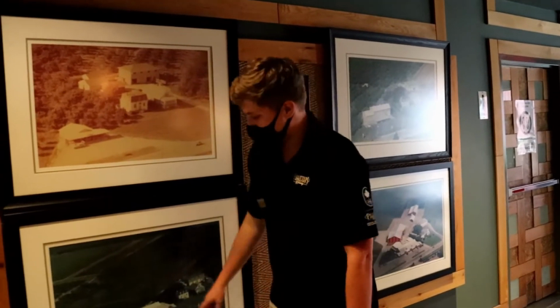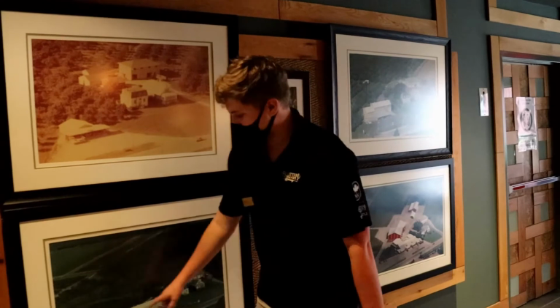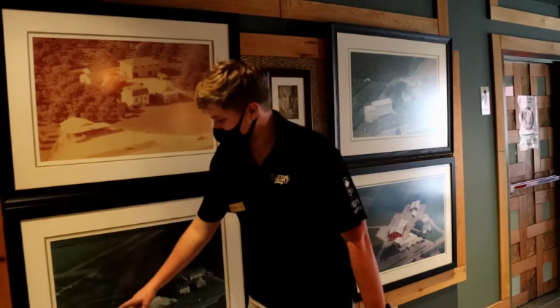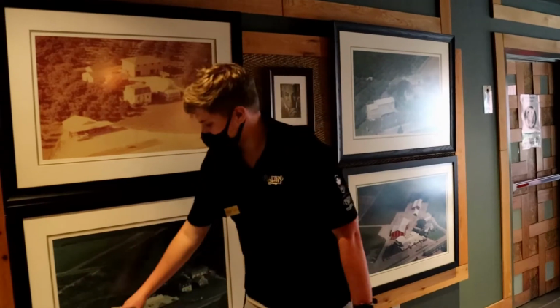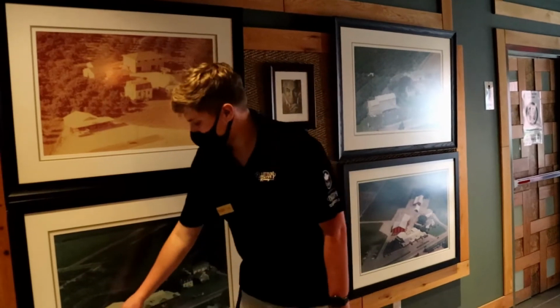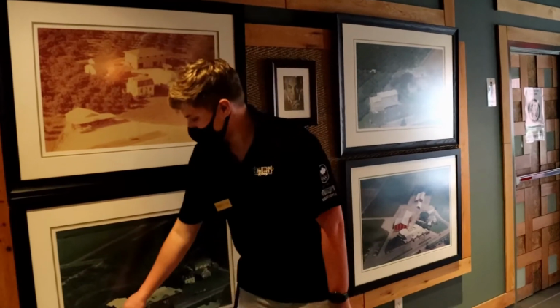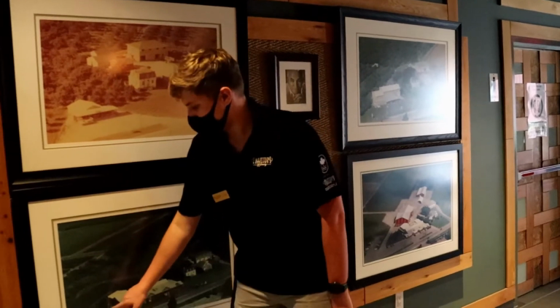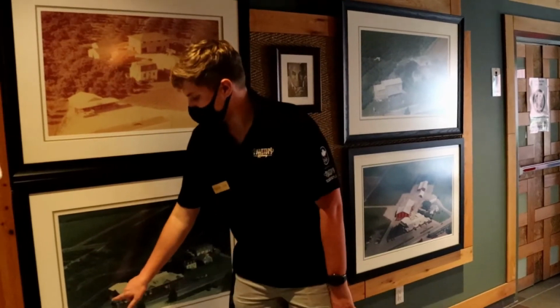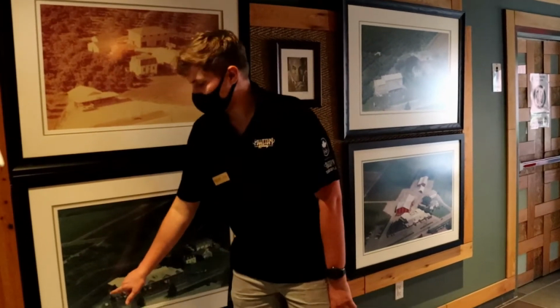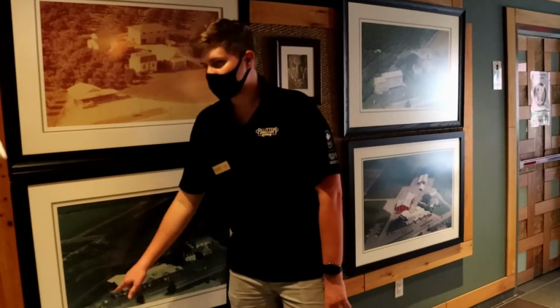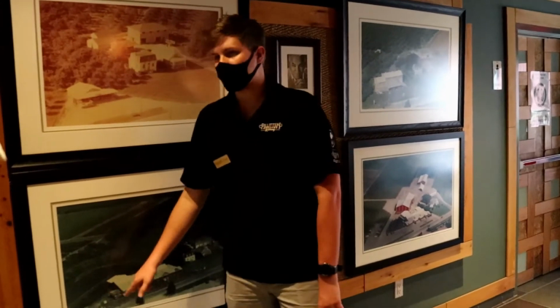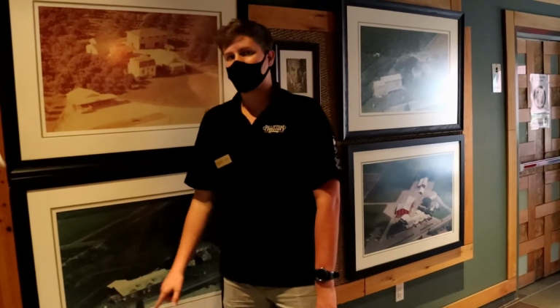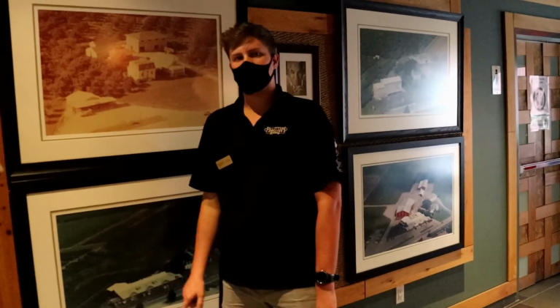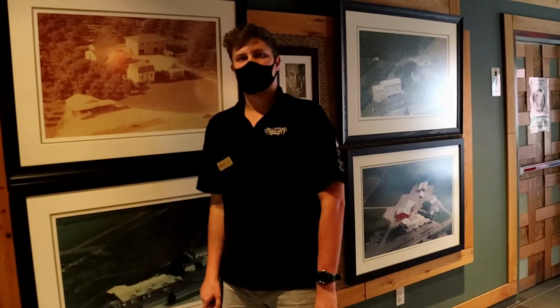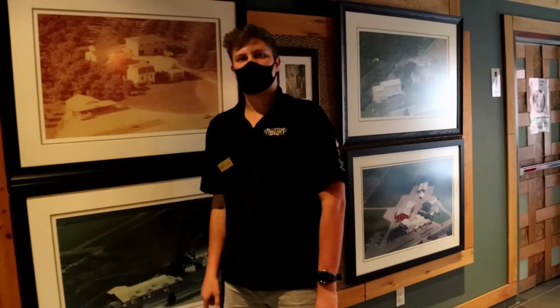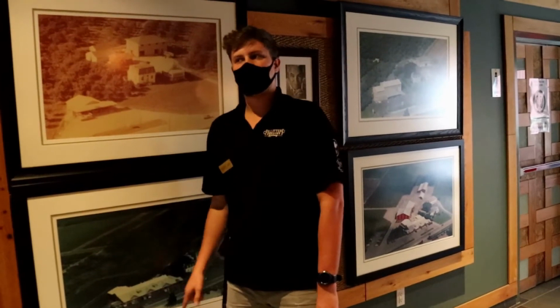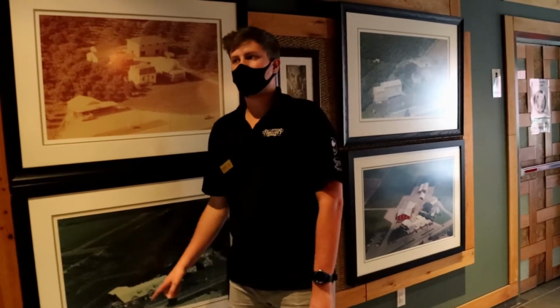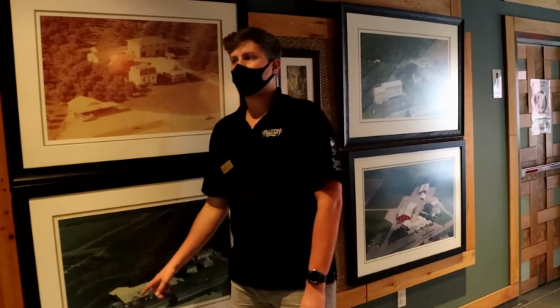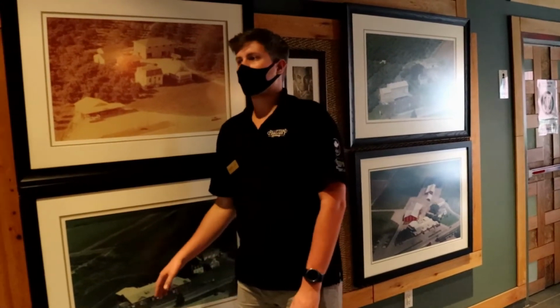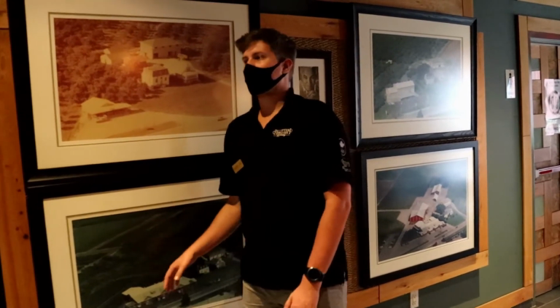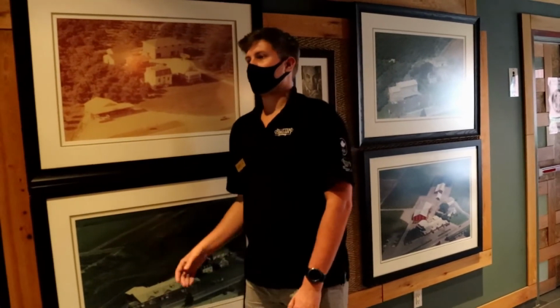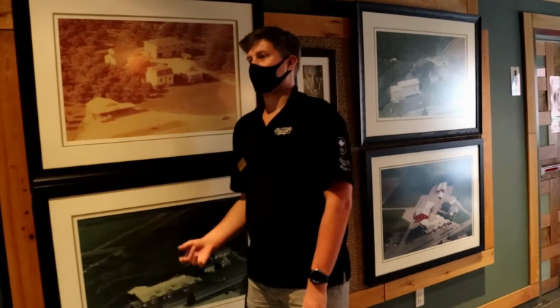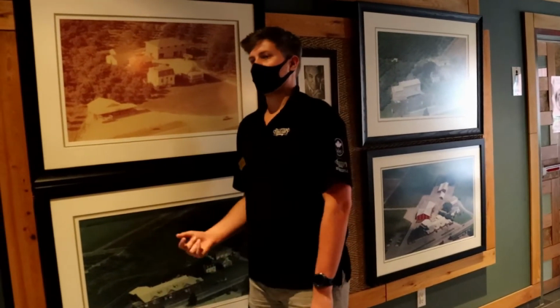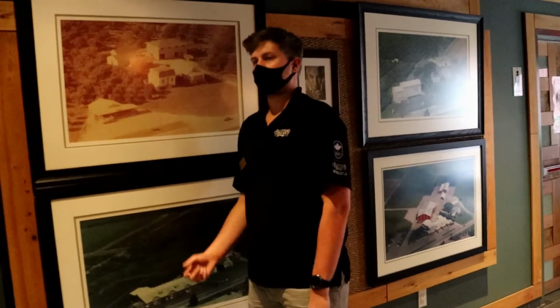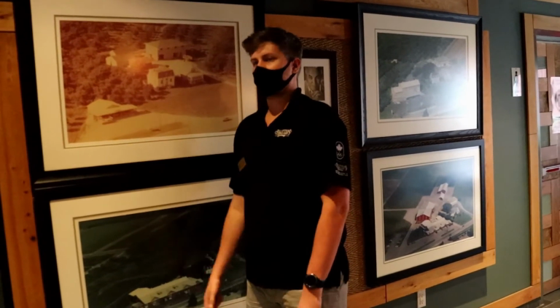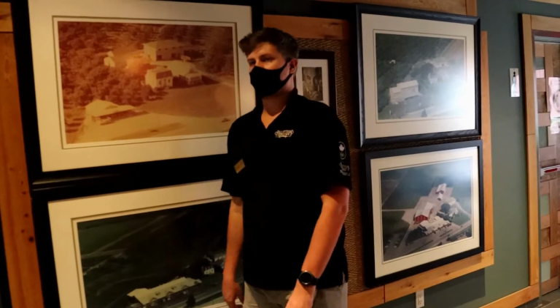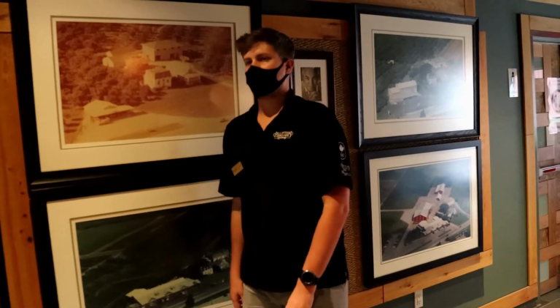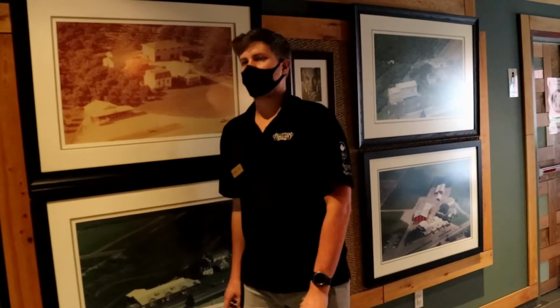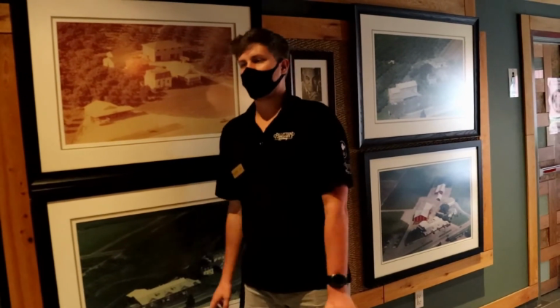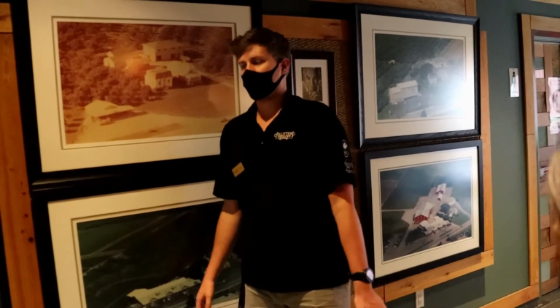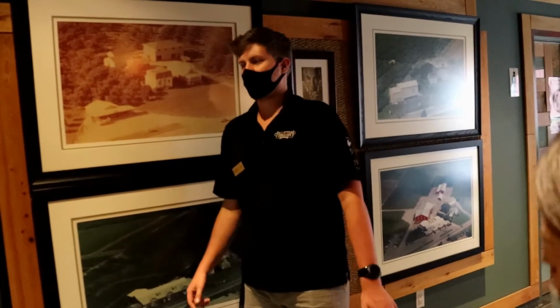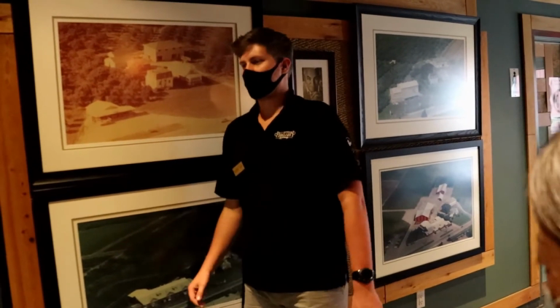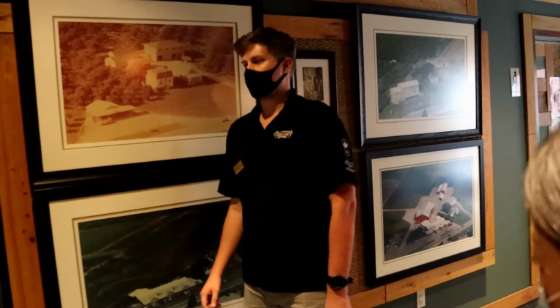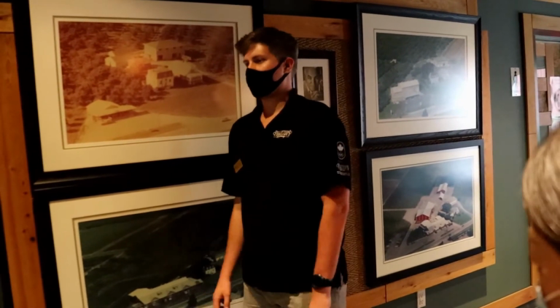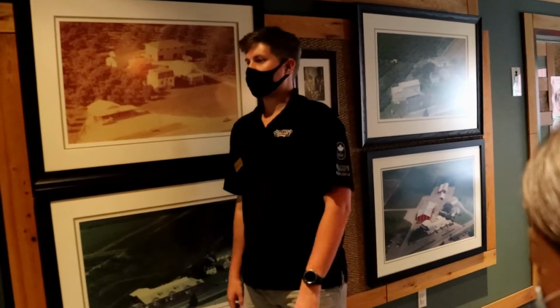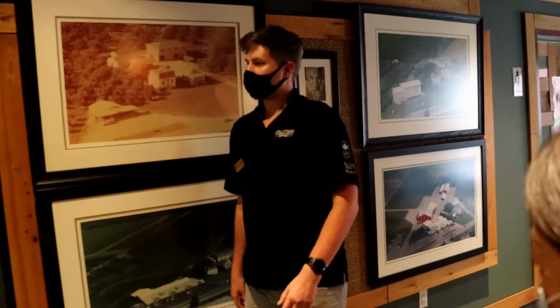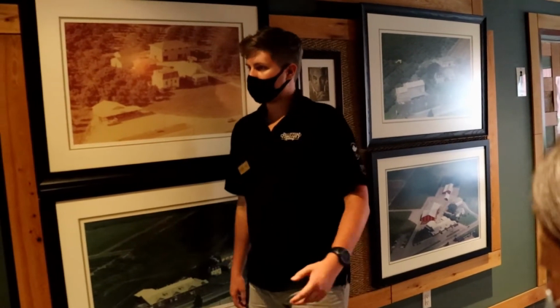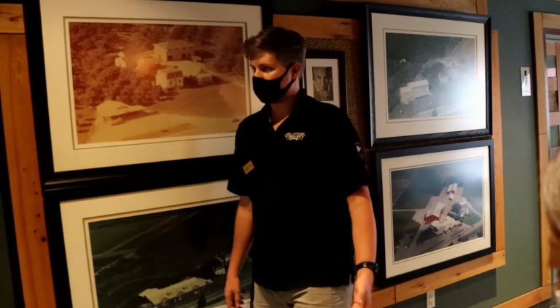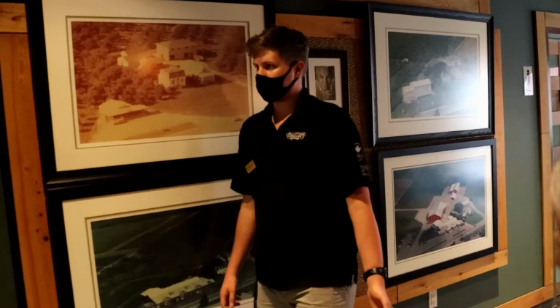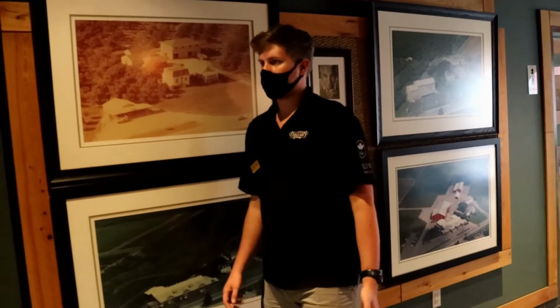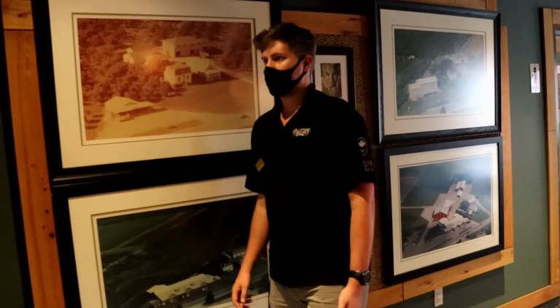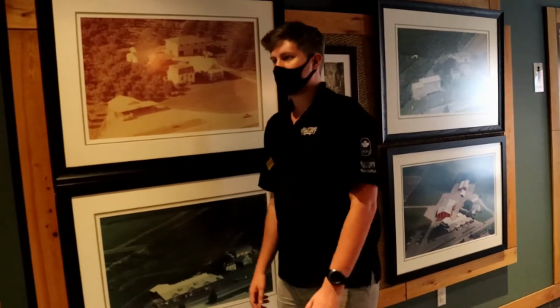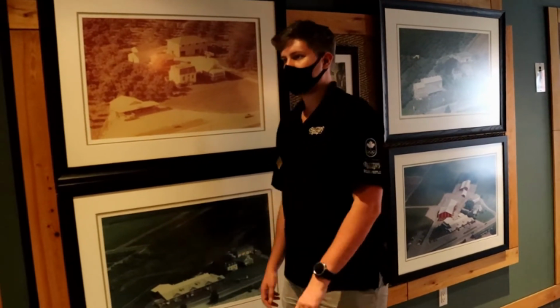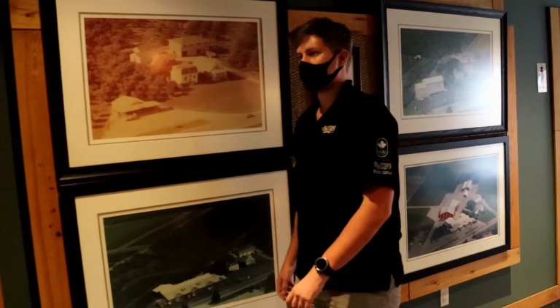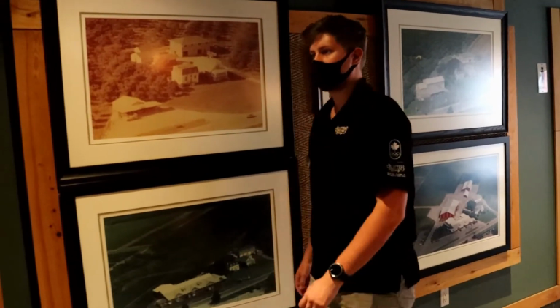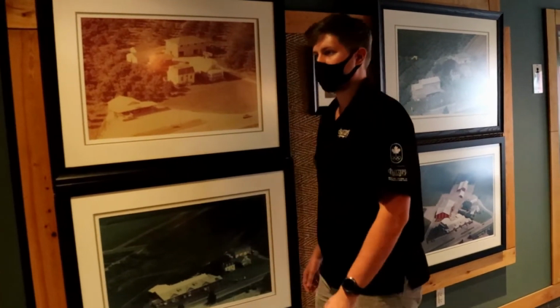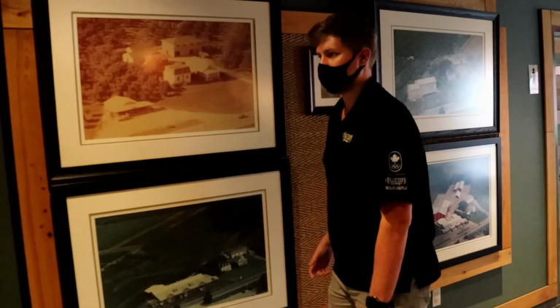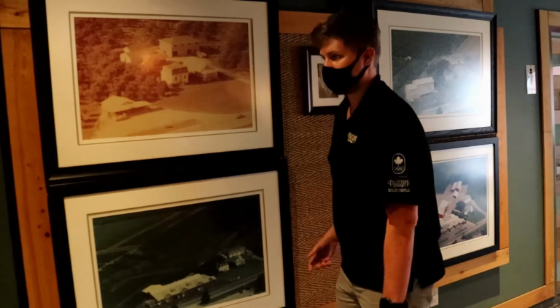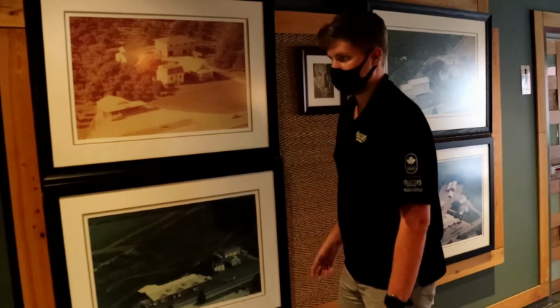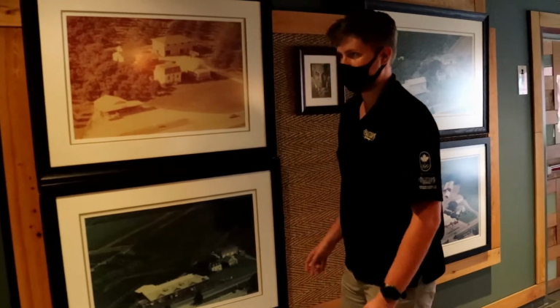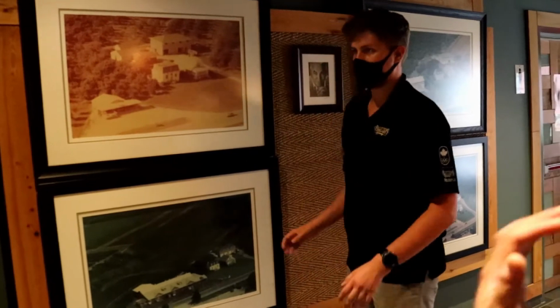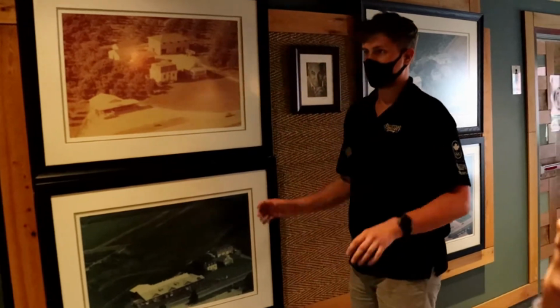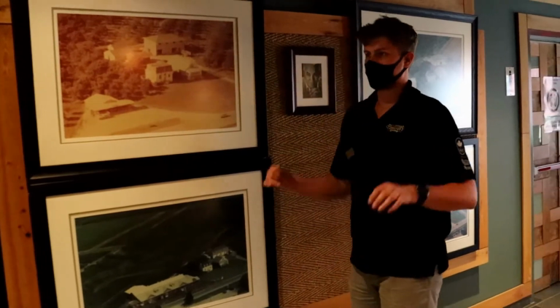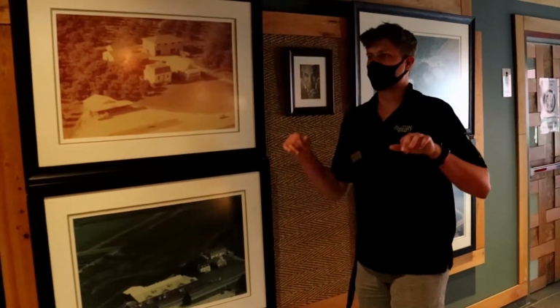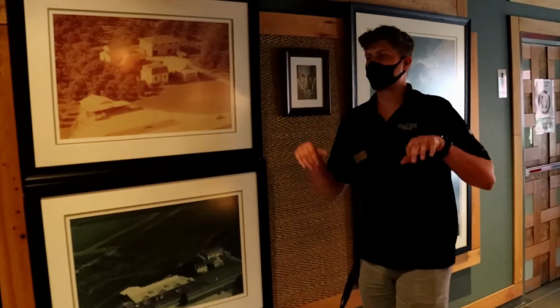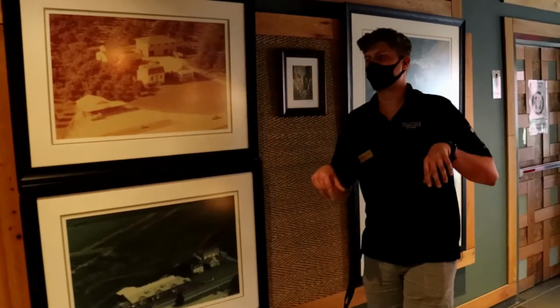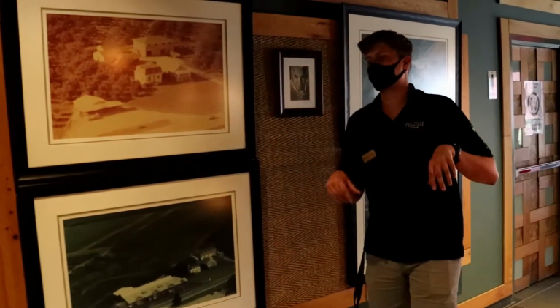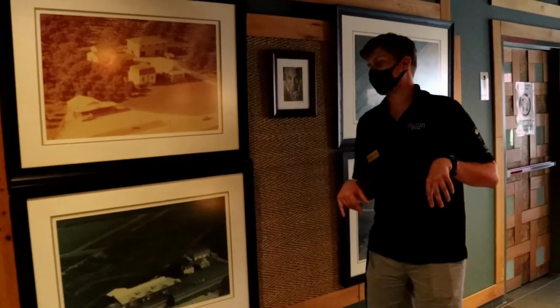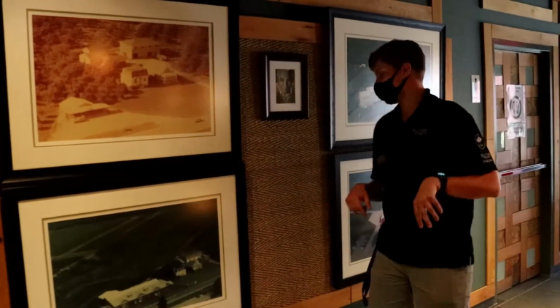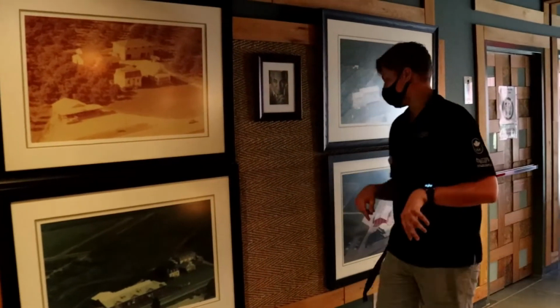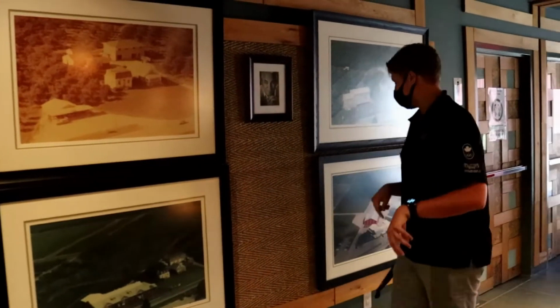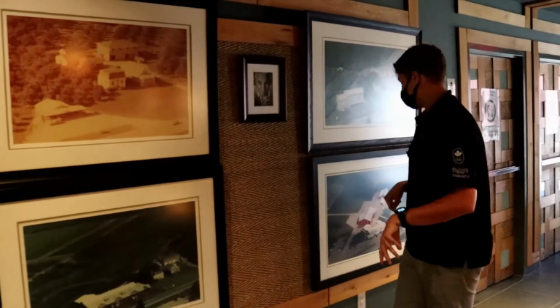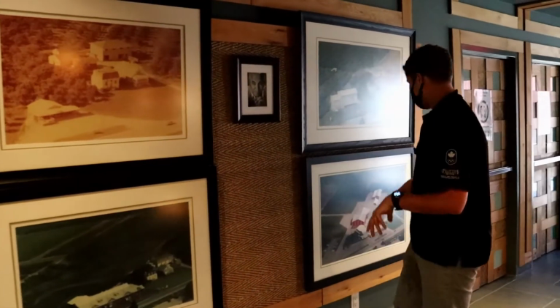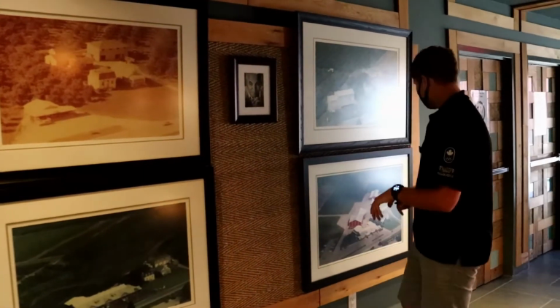Where we're standing right here, this is where they used to do all the production of the wine, so they would do all of the fermenting, bottling, labeling, and stuff right where you're standing.